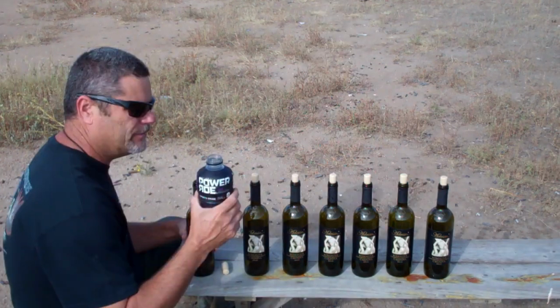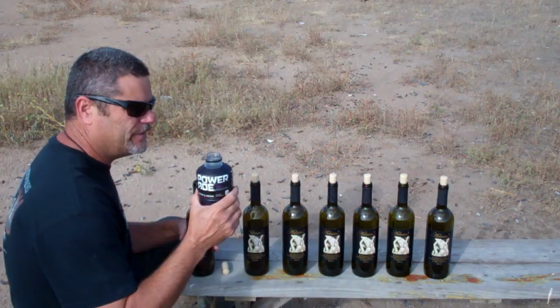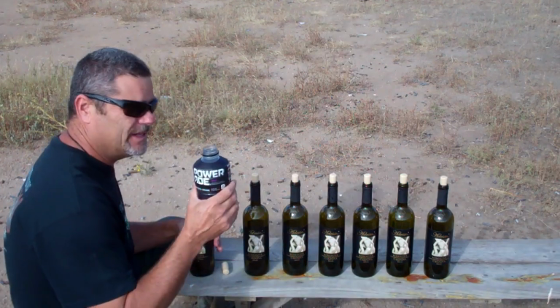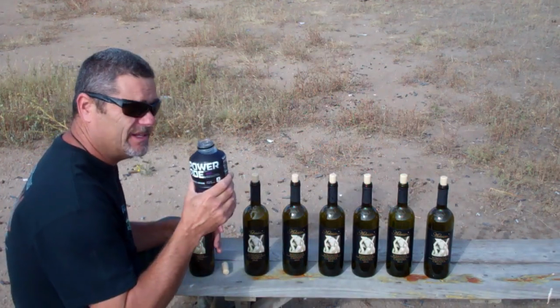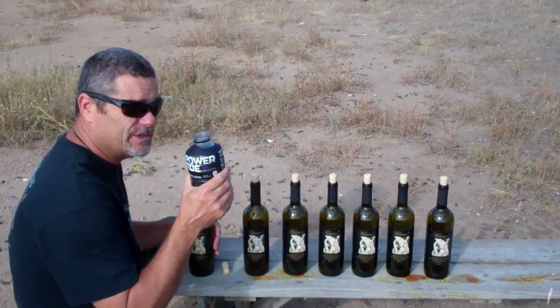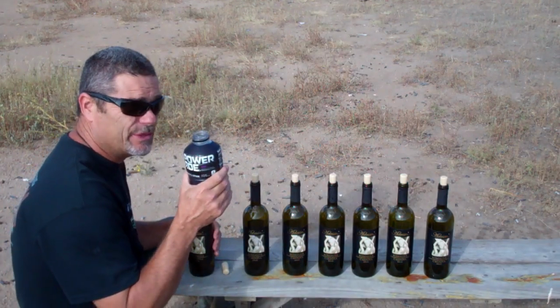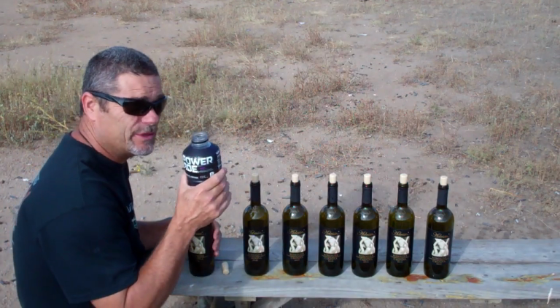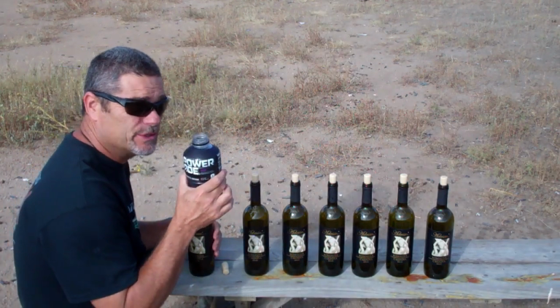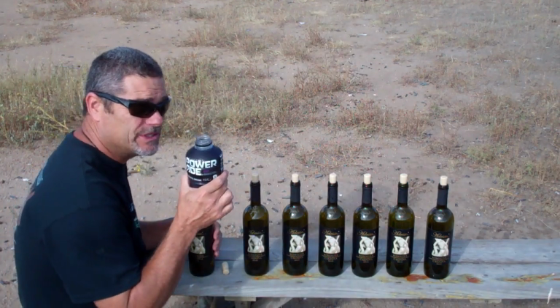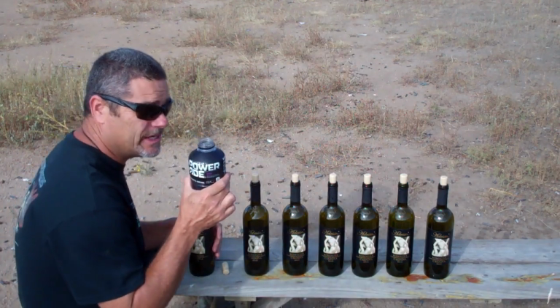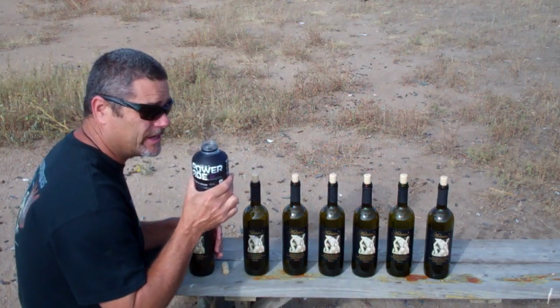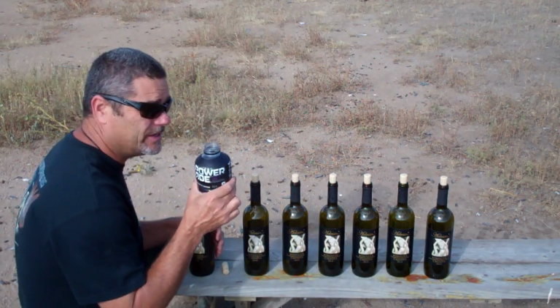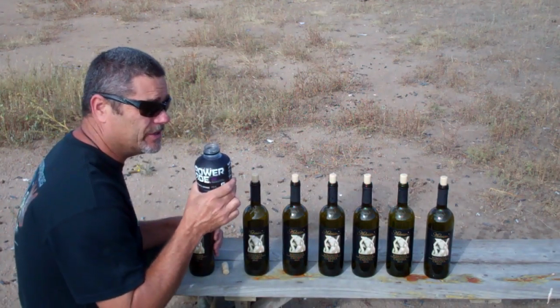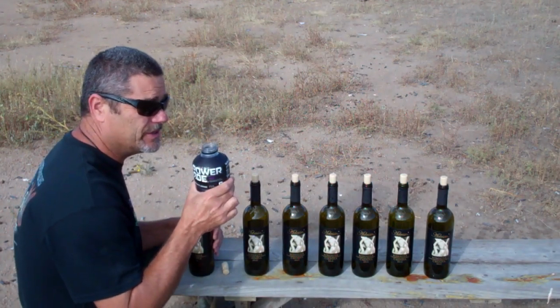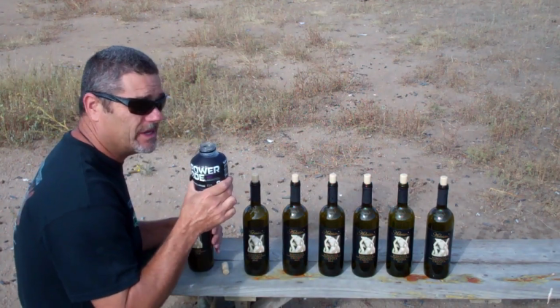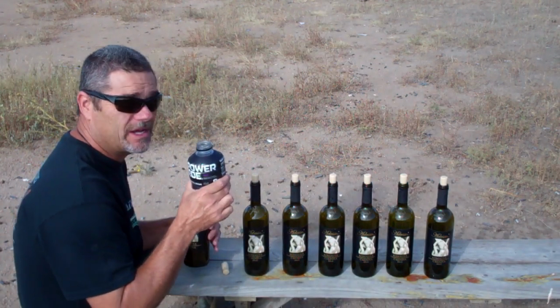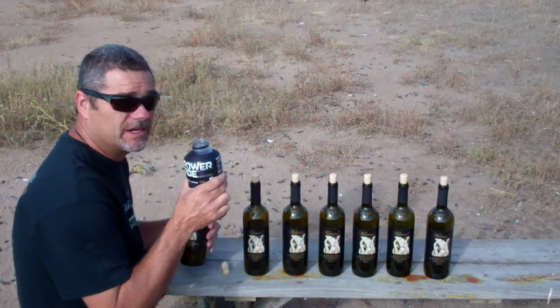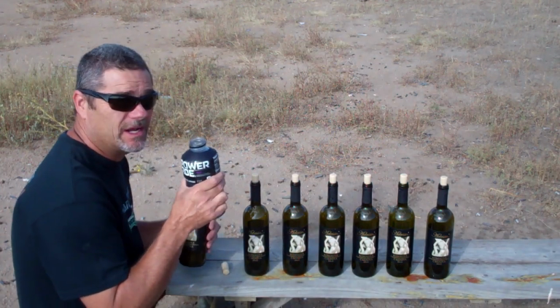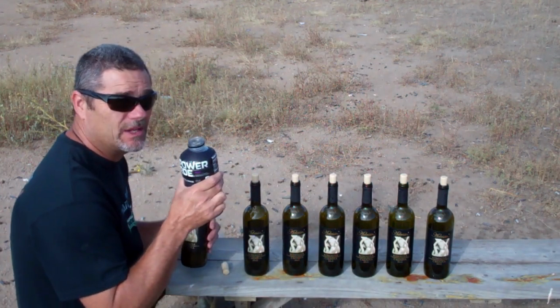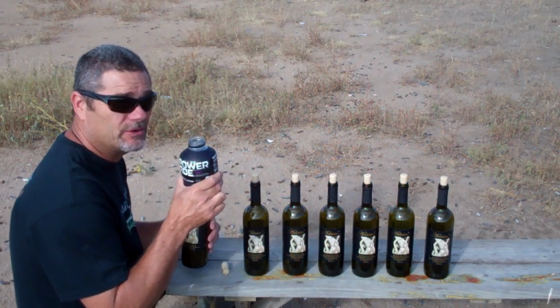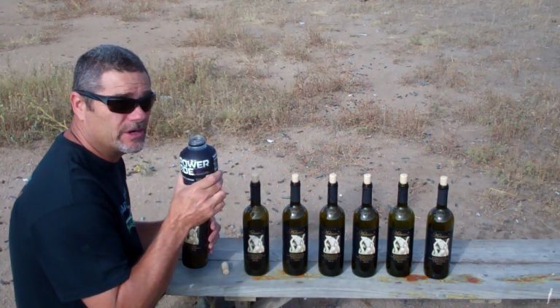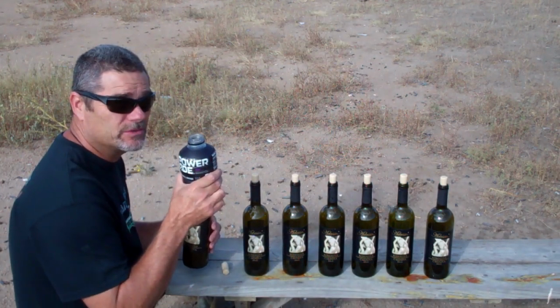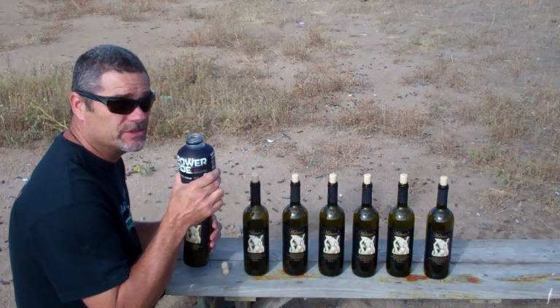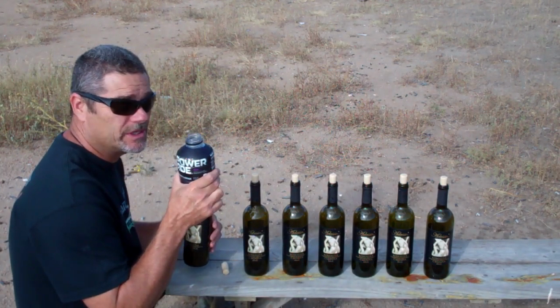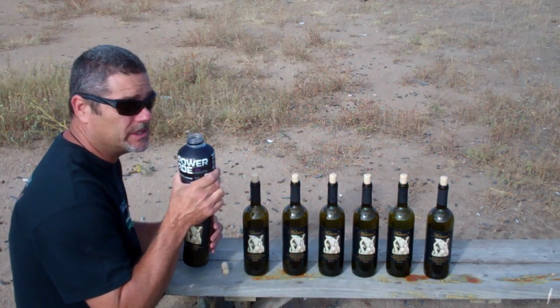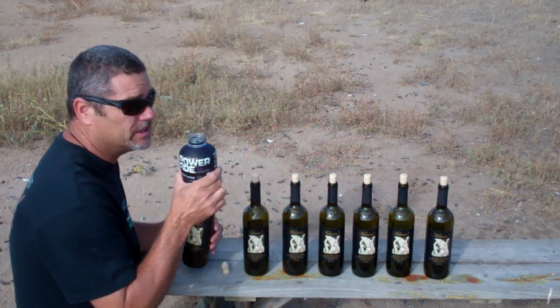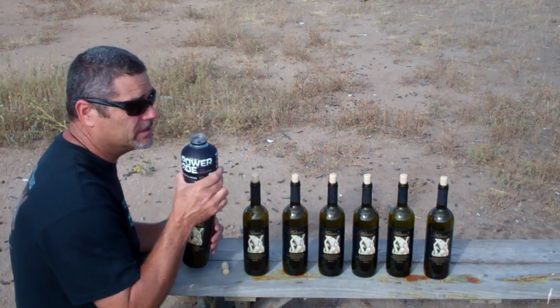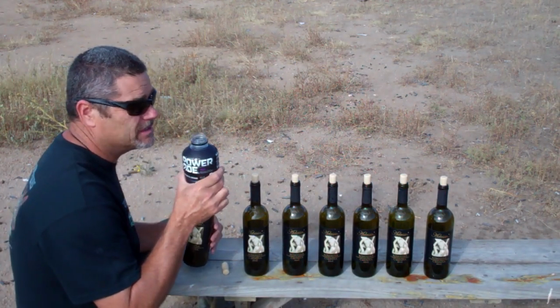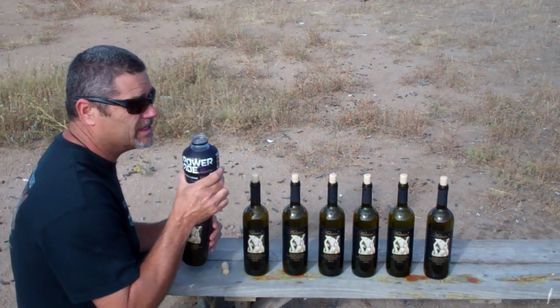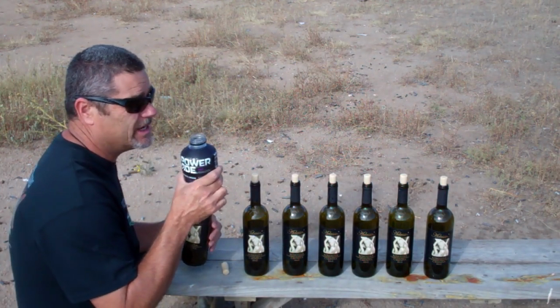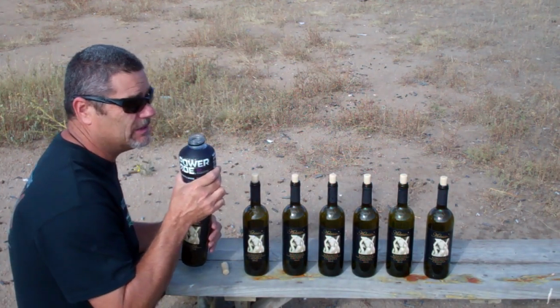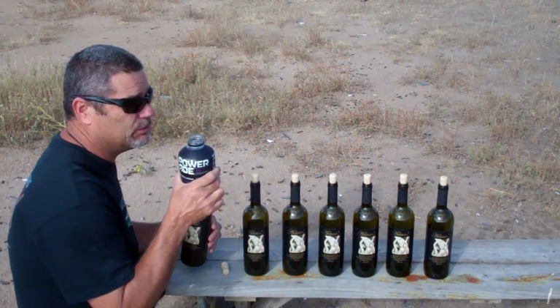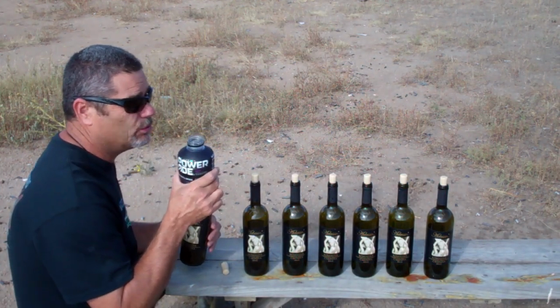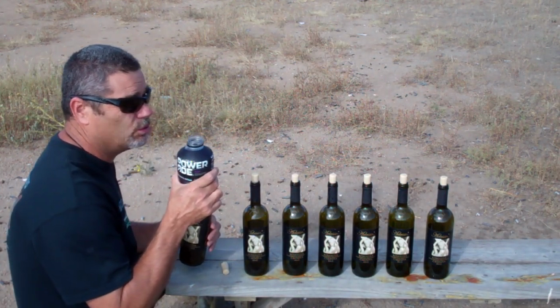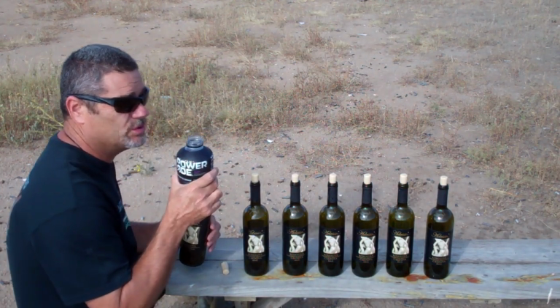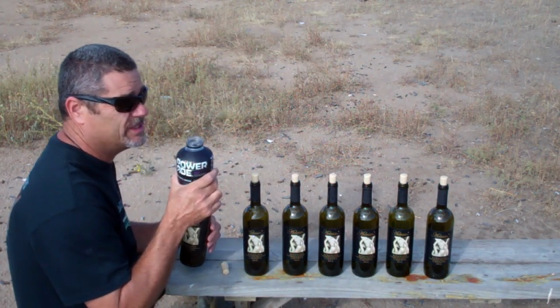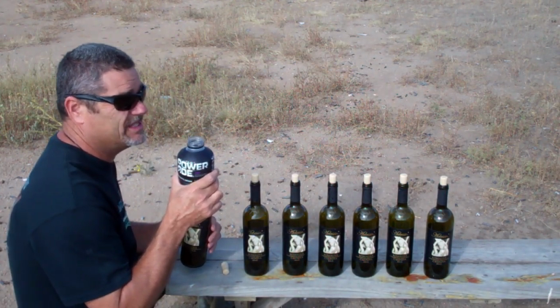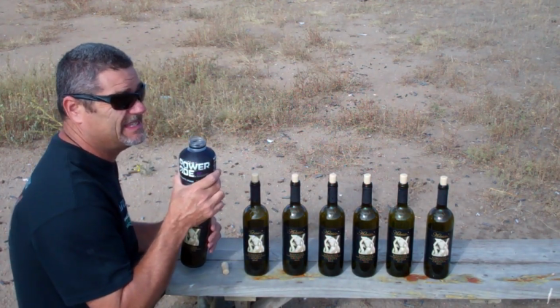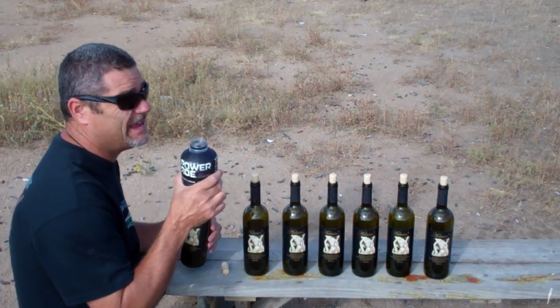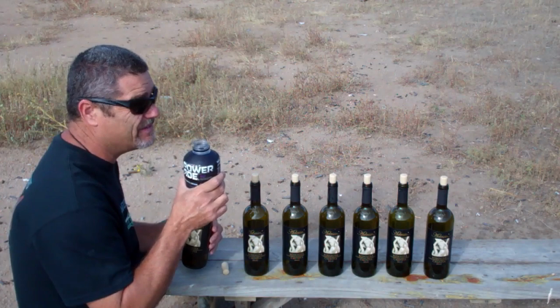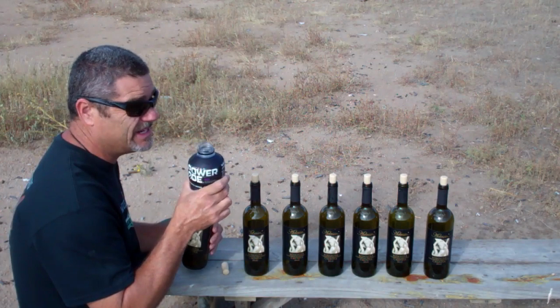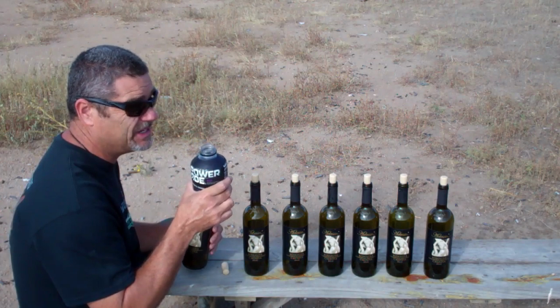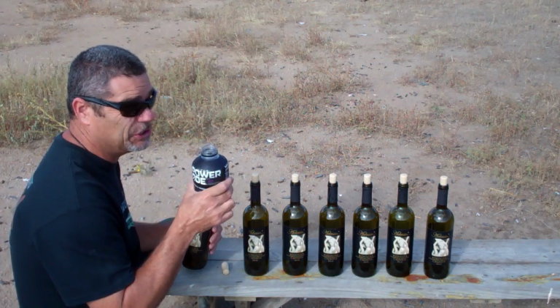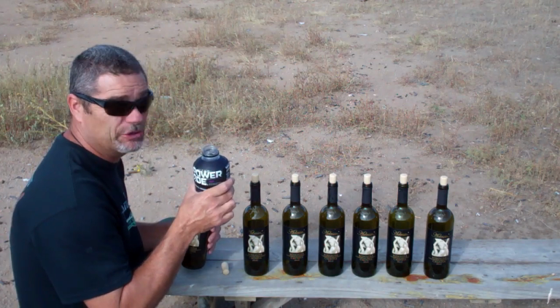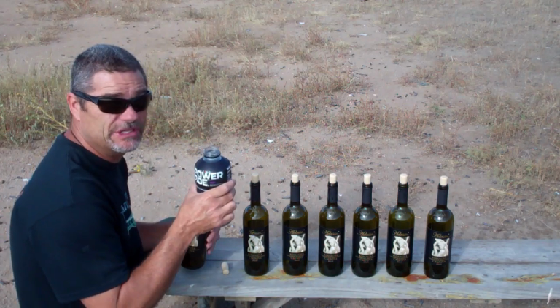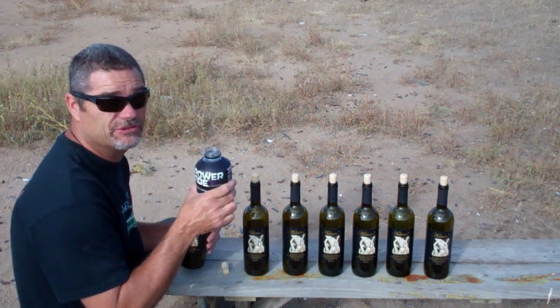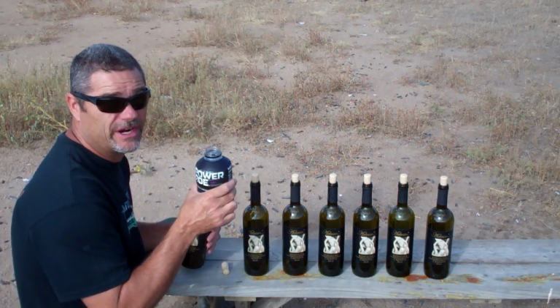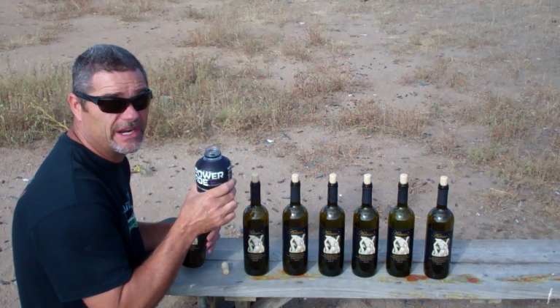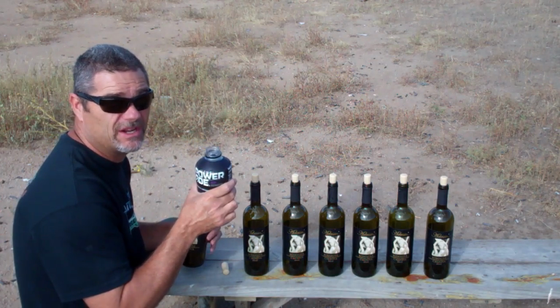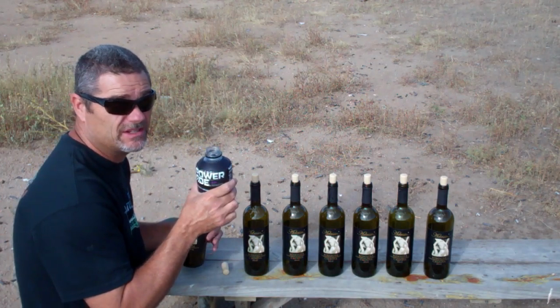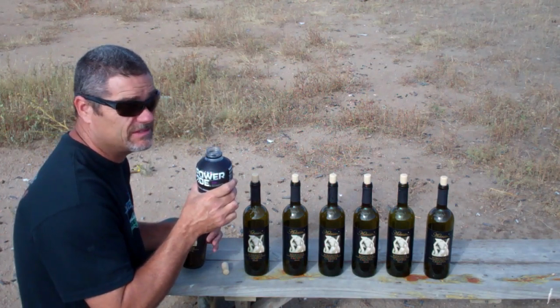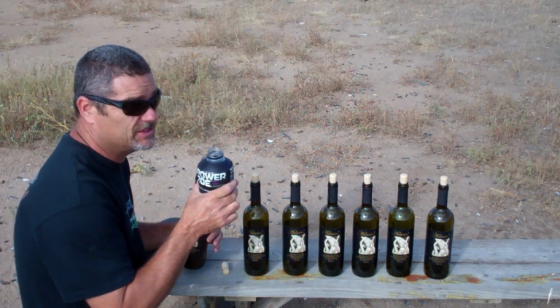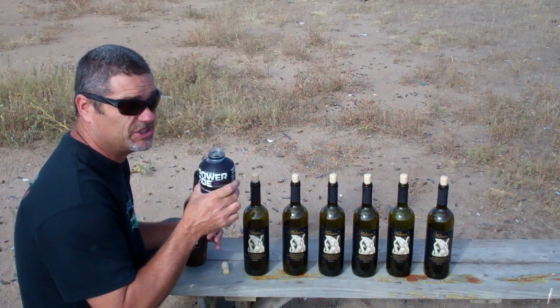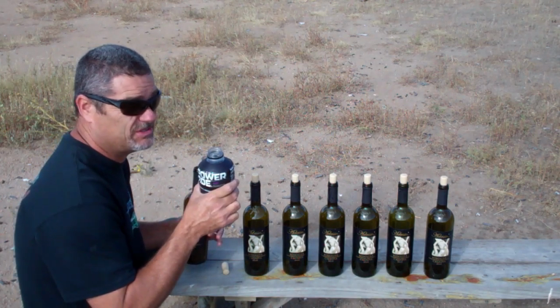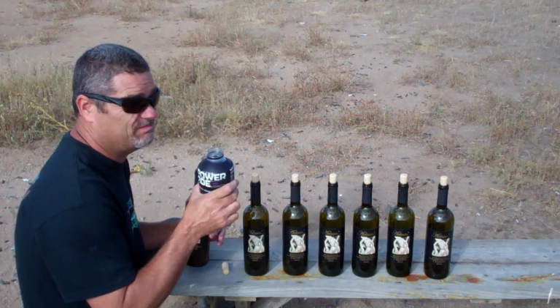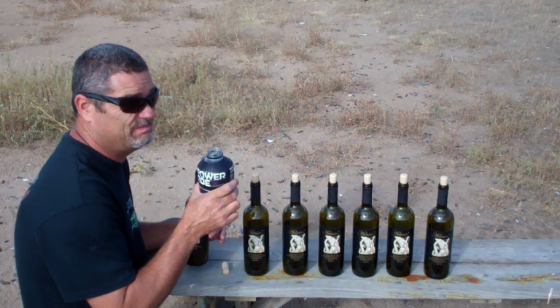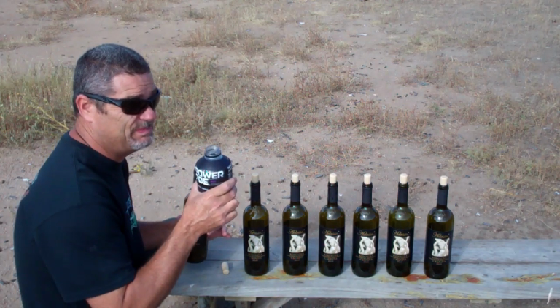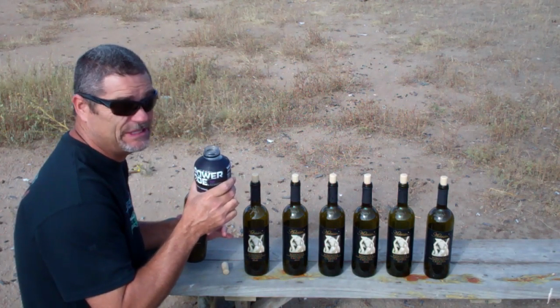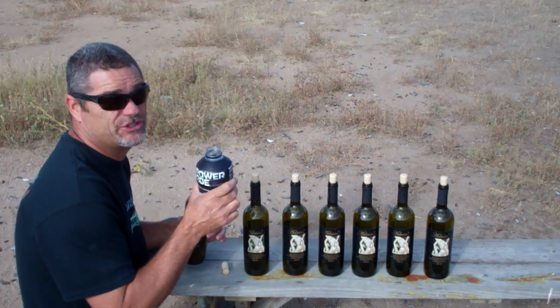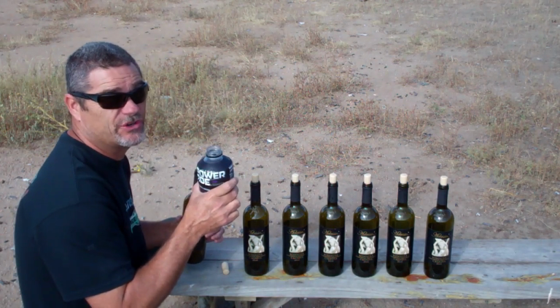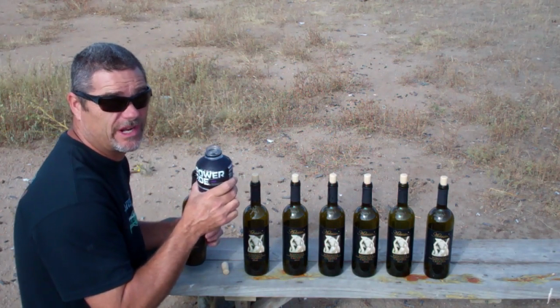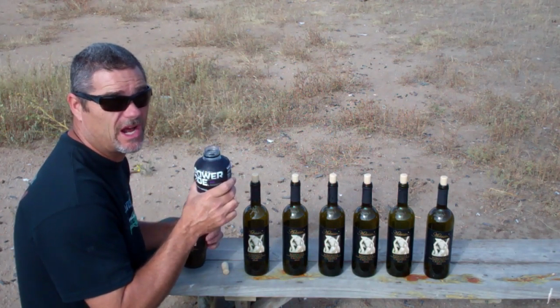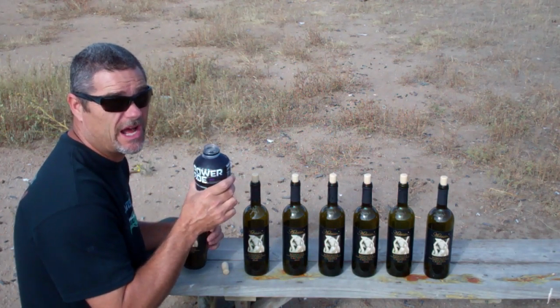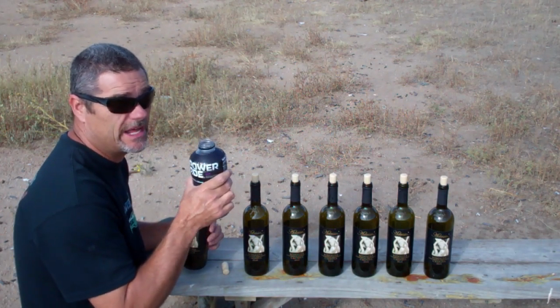Feeling a little thirsty out here in the hot Colorado sun. It's like 70 degrees right now — it's just blistering hot.